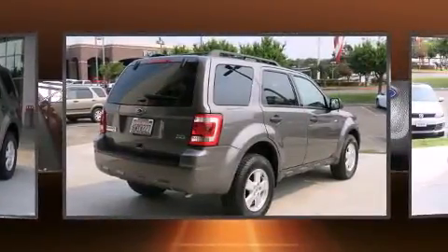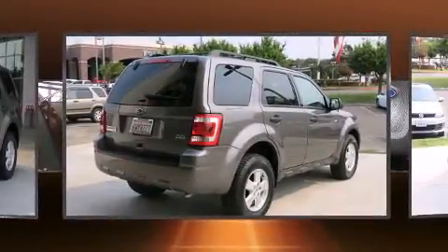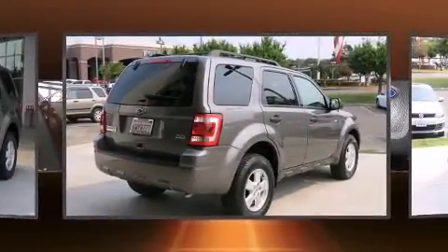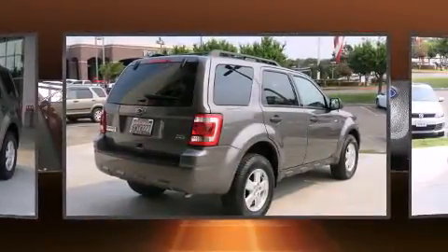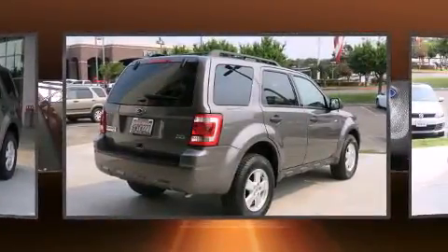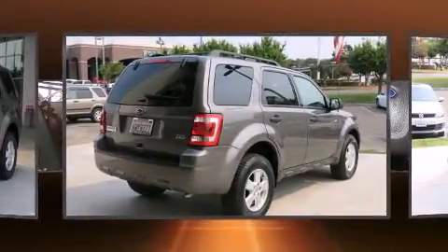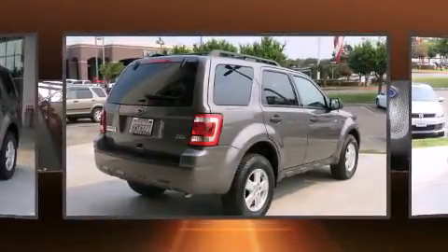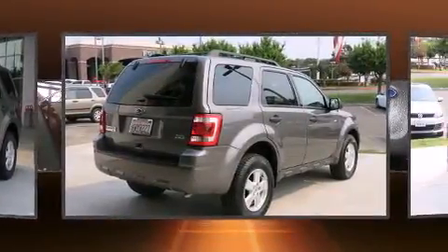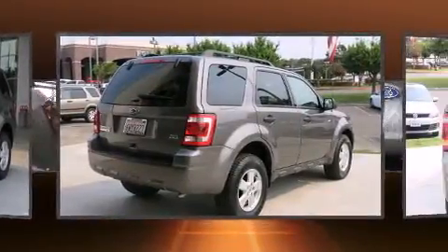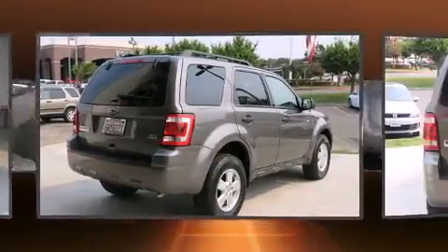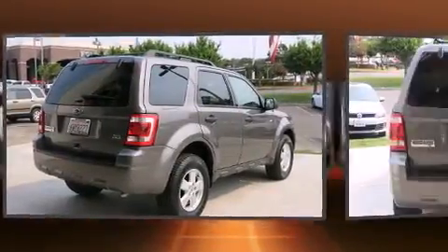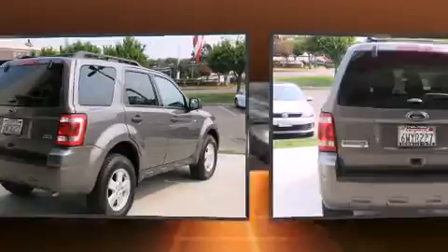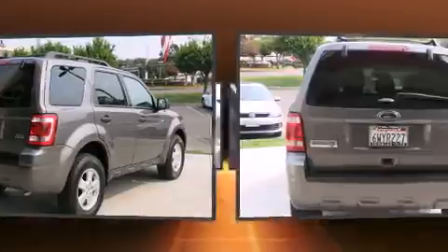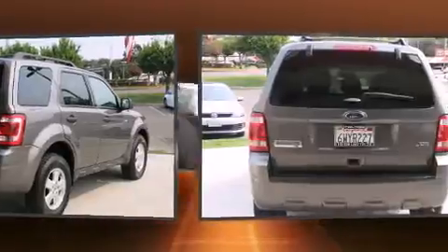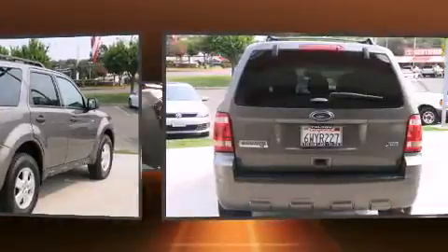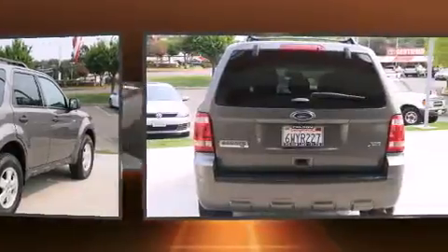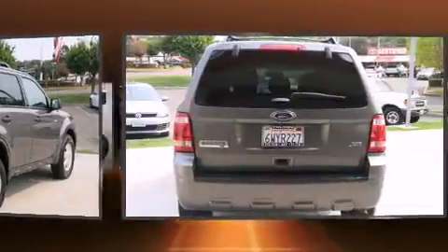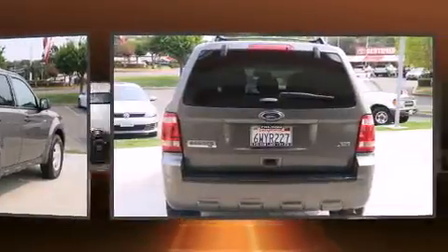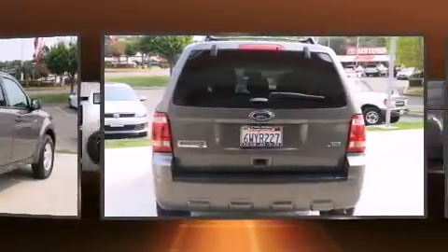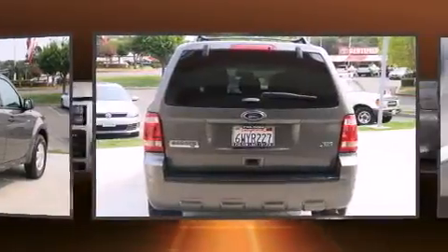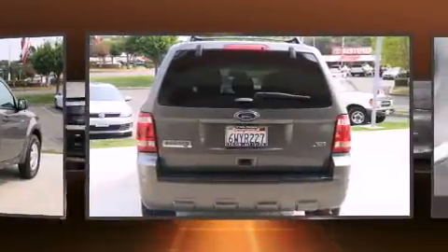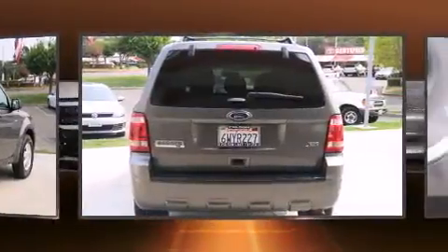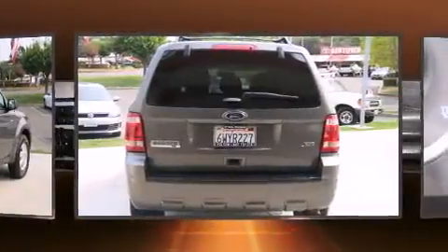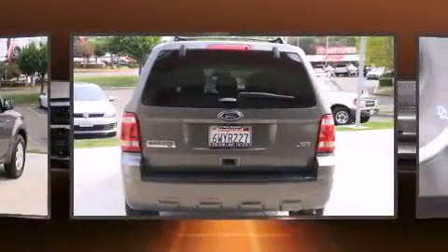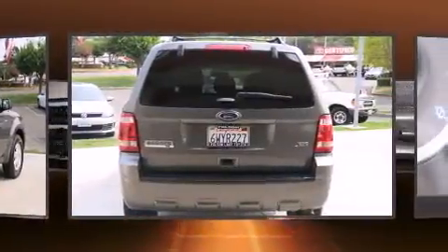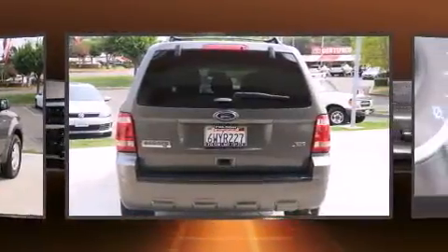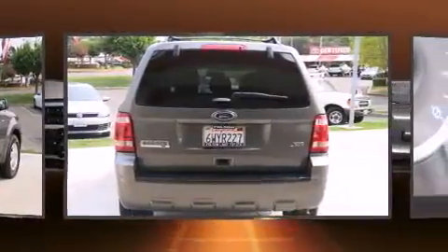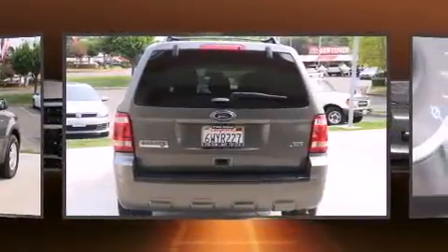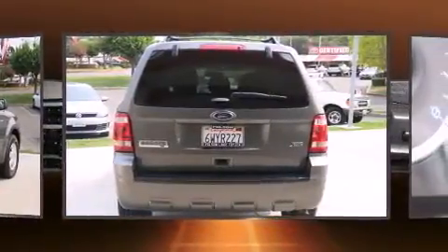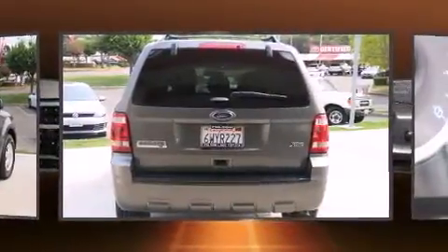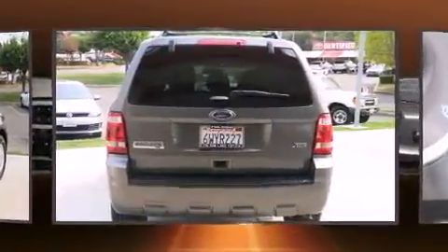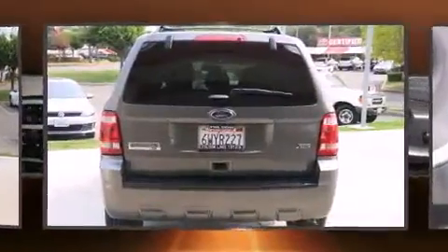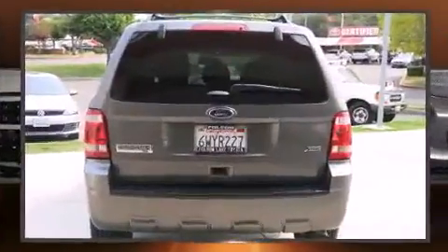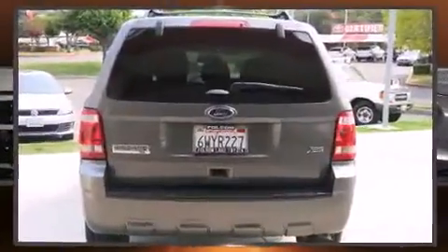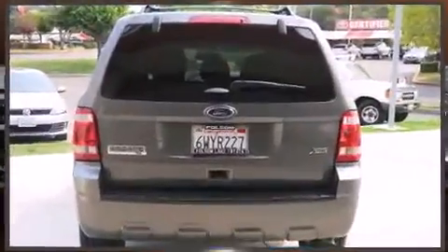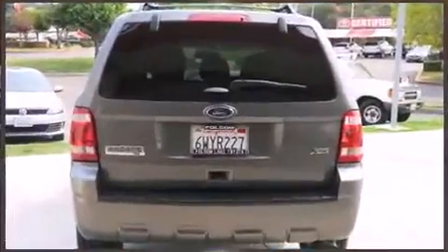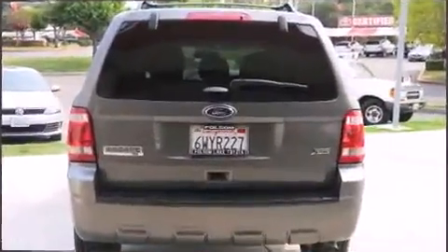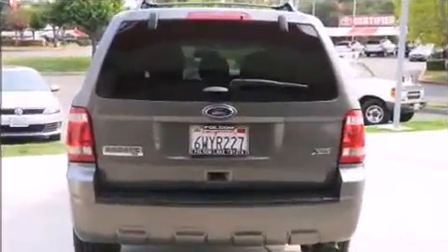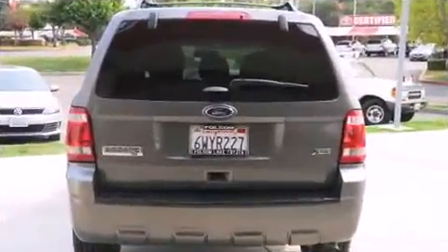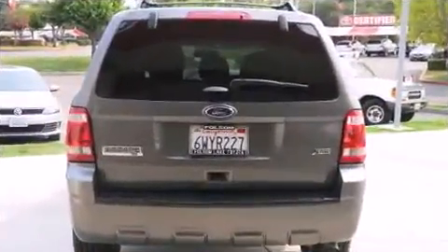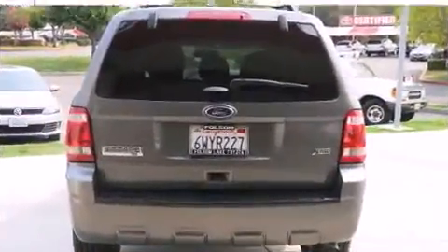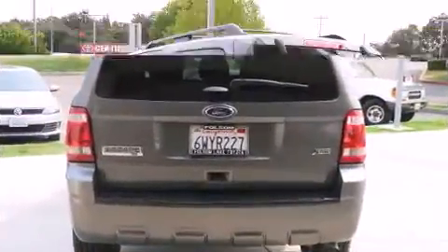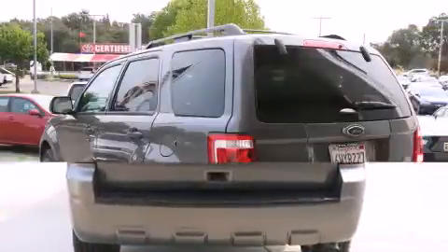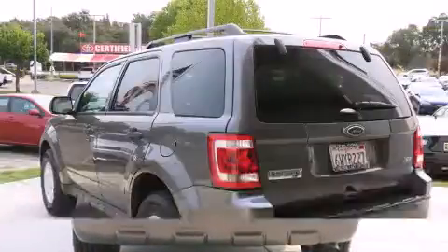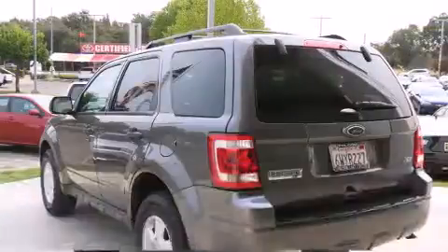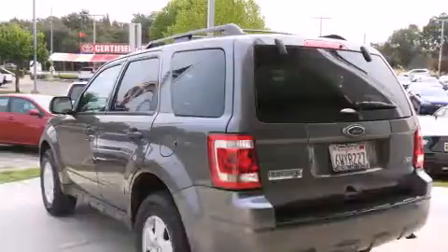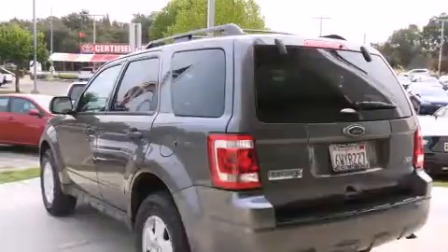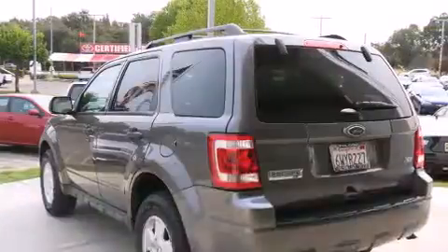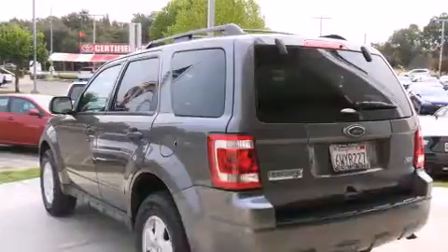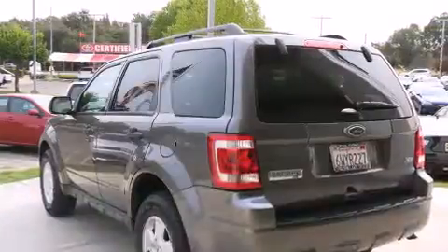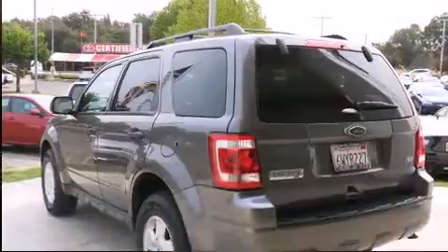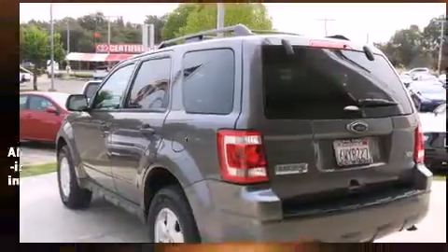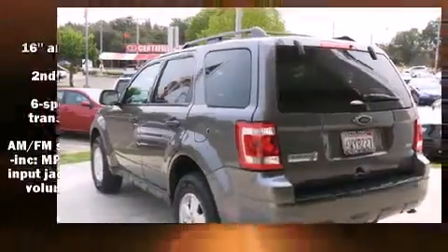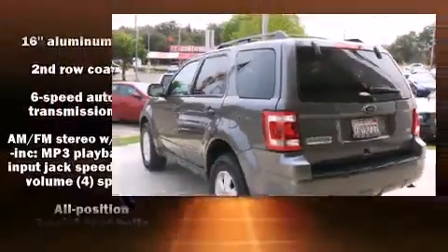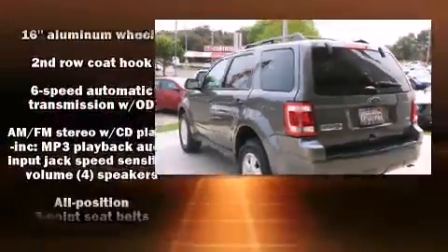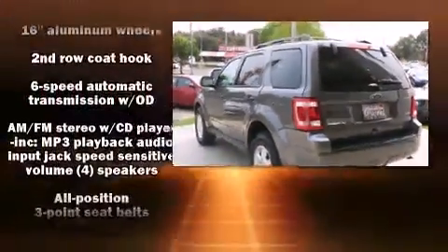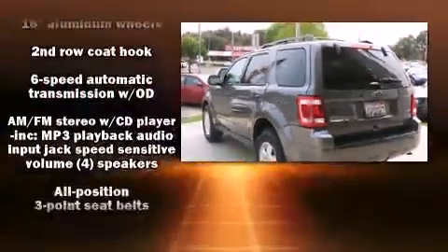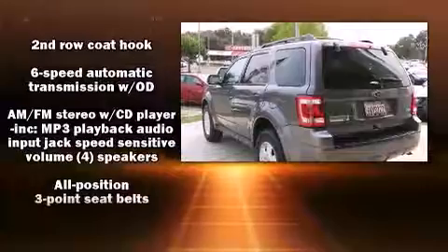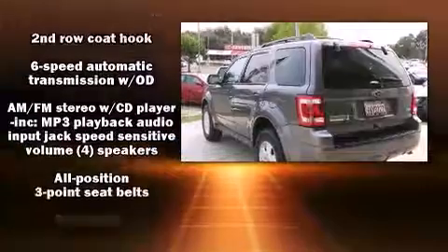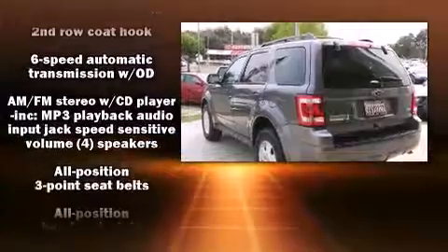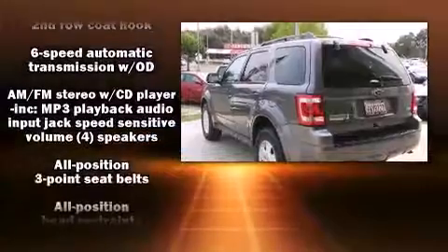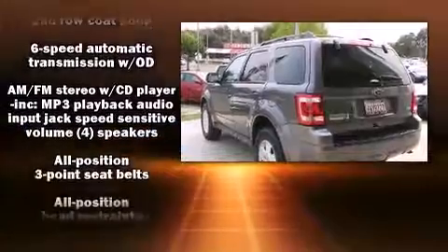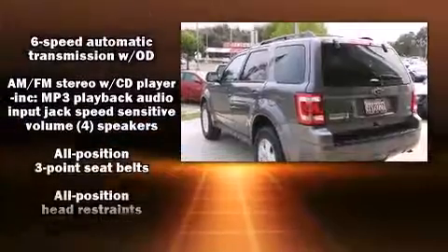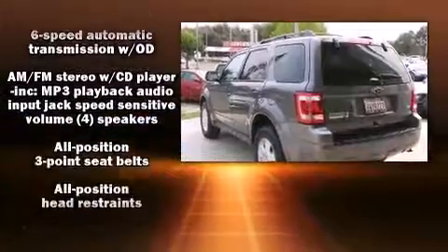A rear window wiper, a tachometer, an automatic dimming rear view mirror, front fog lights, and a split folding rear seat.